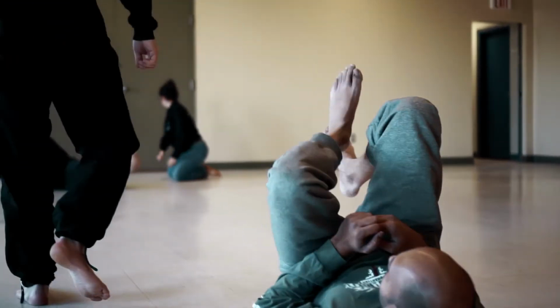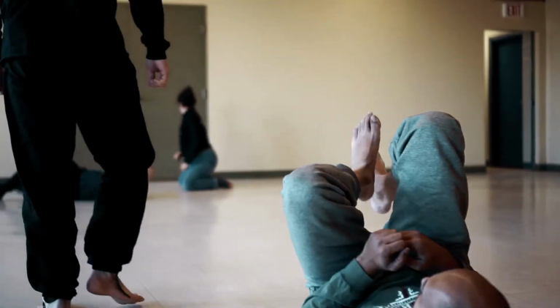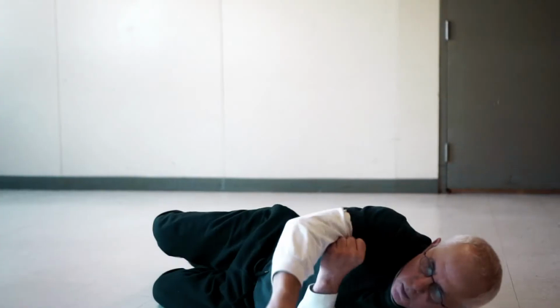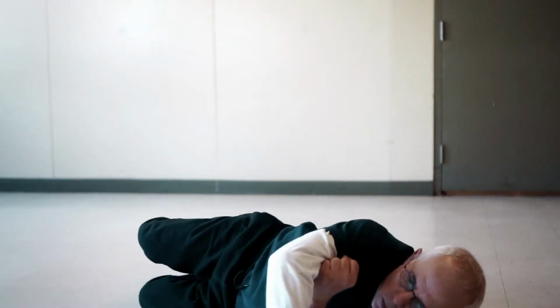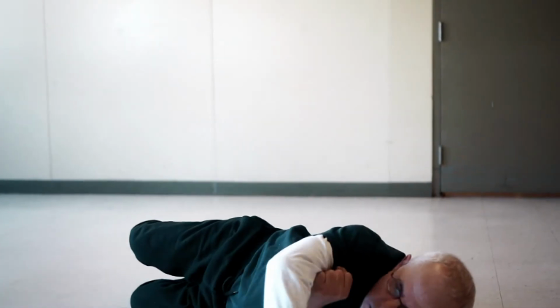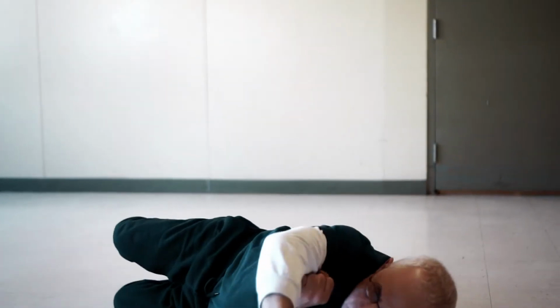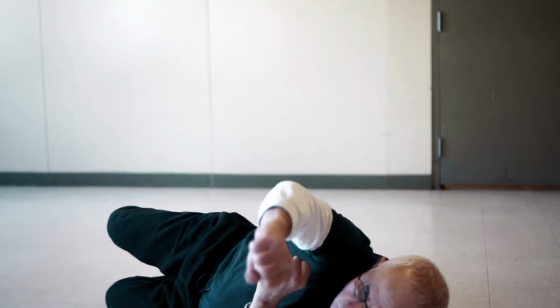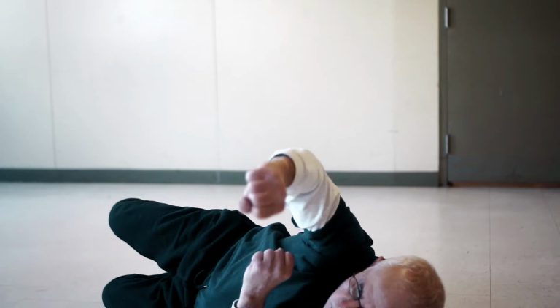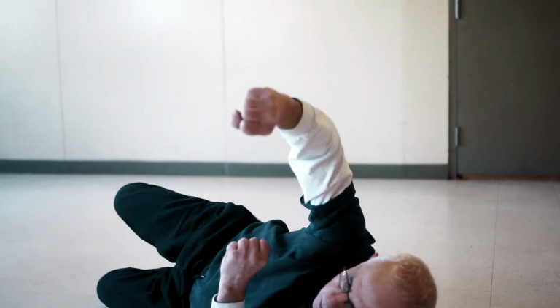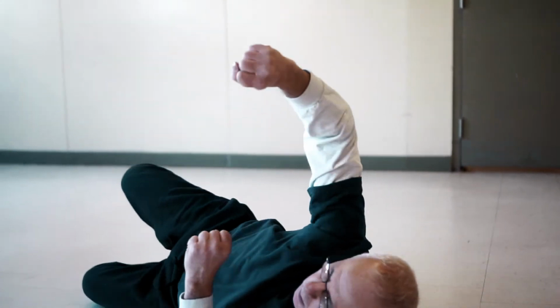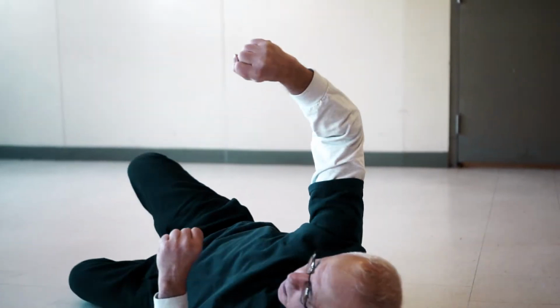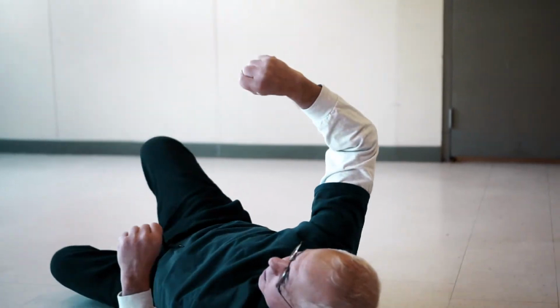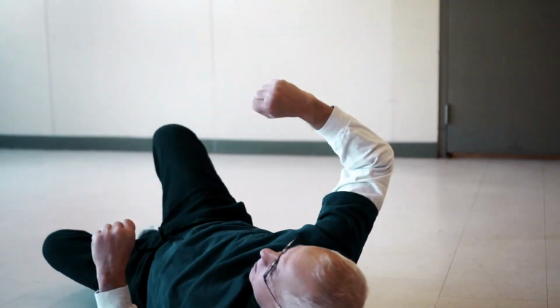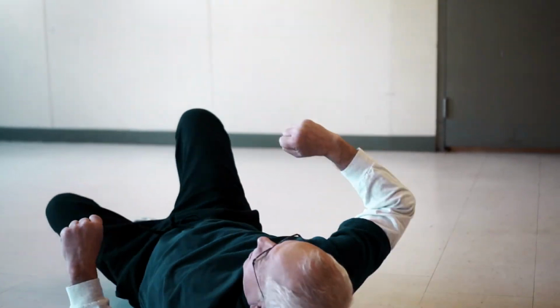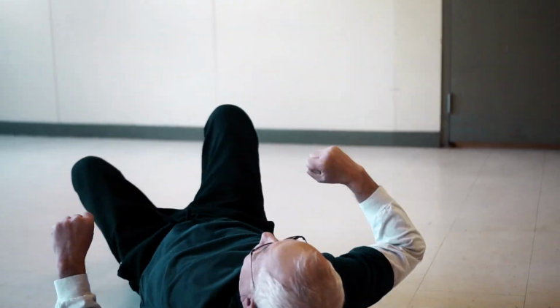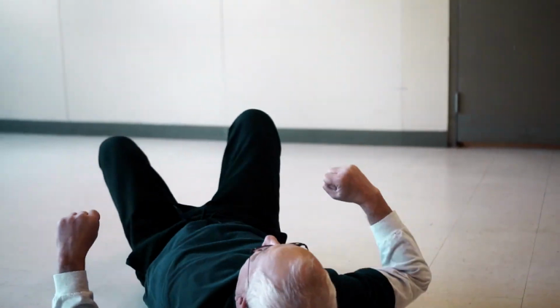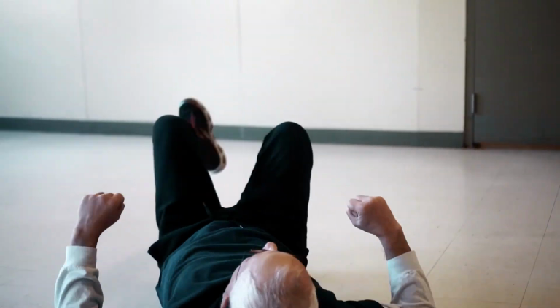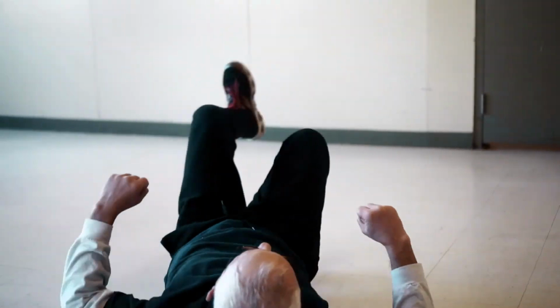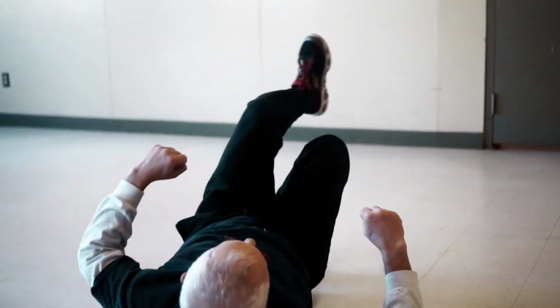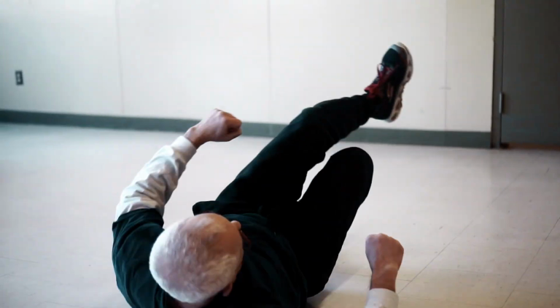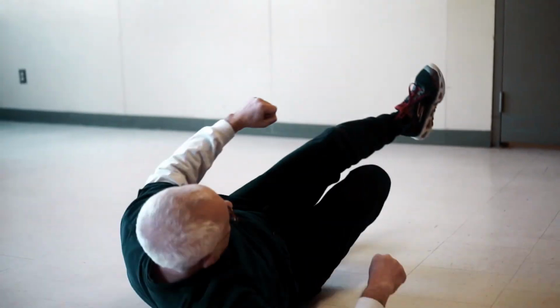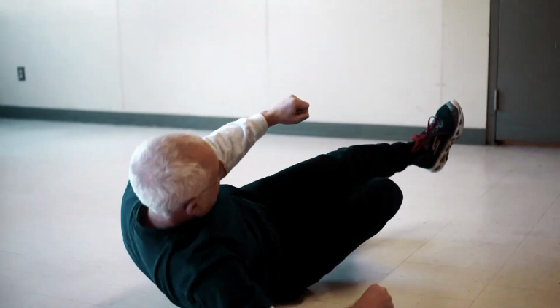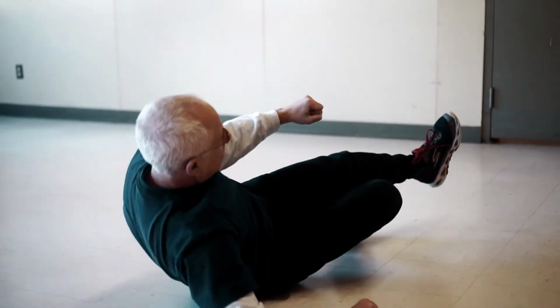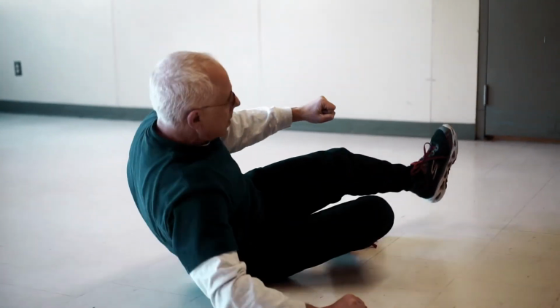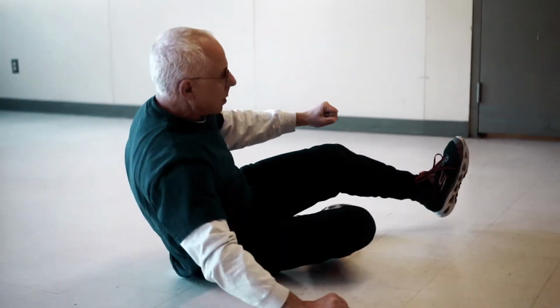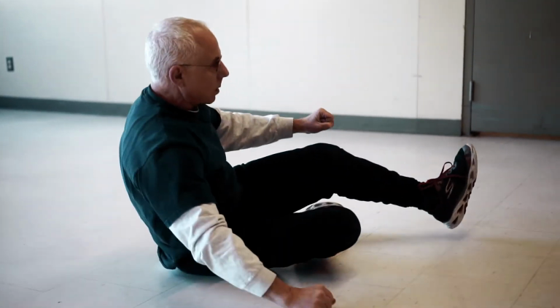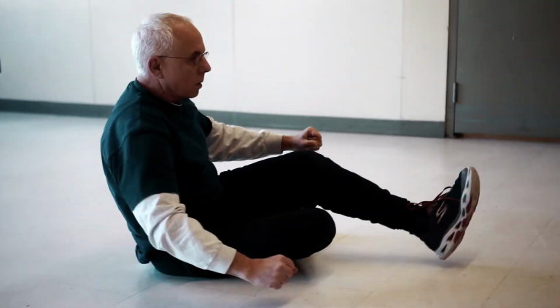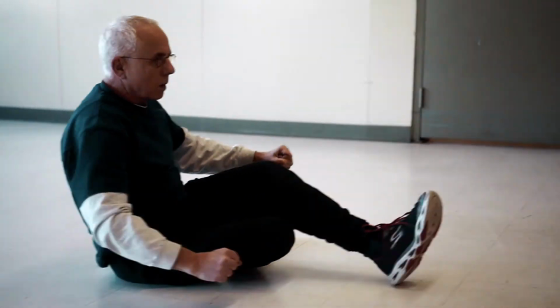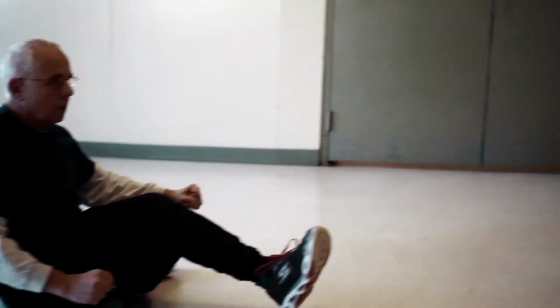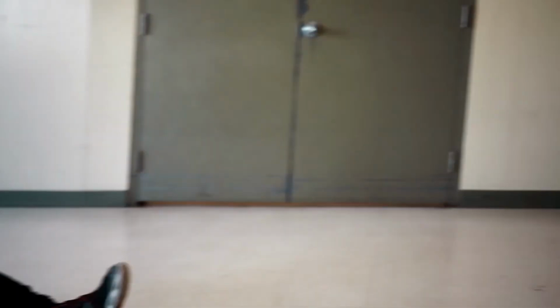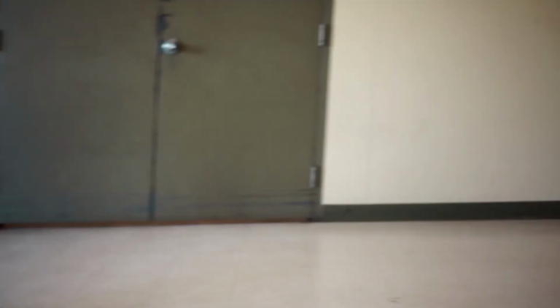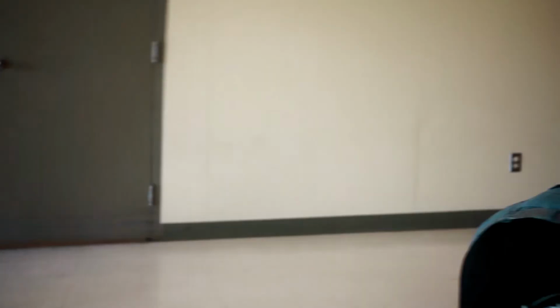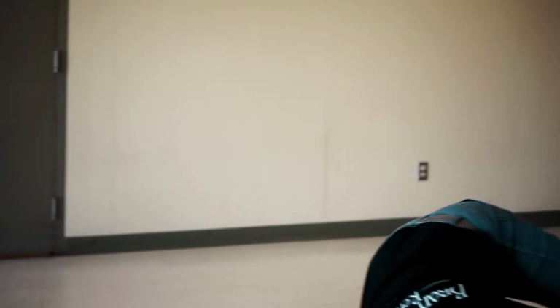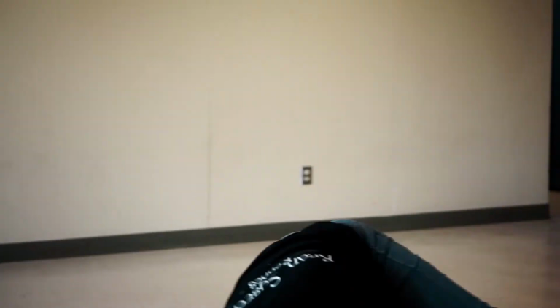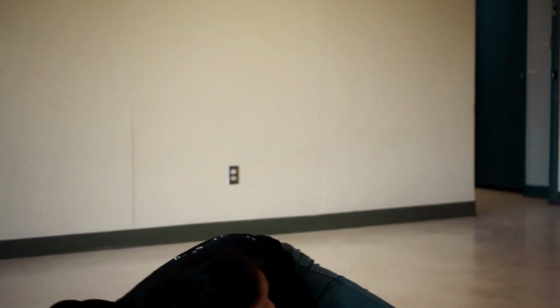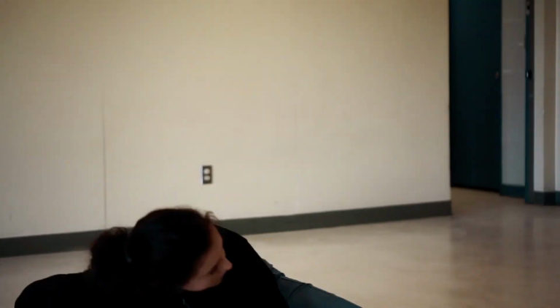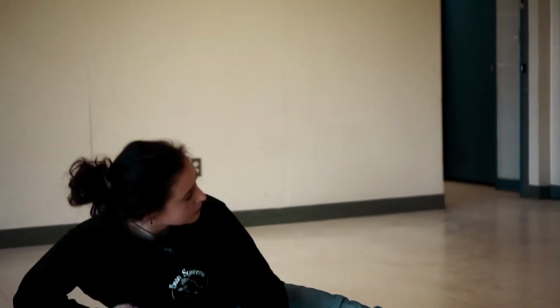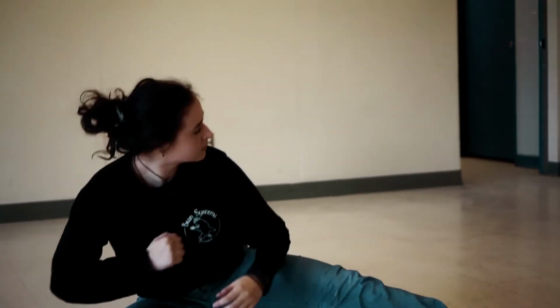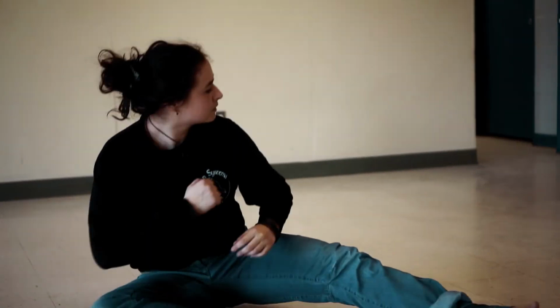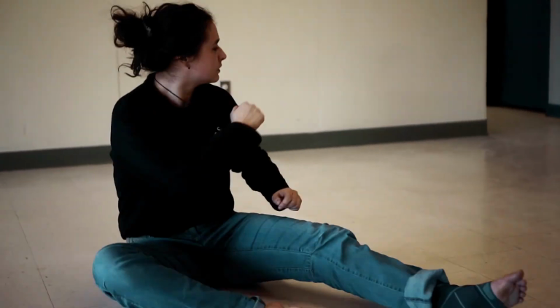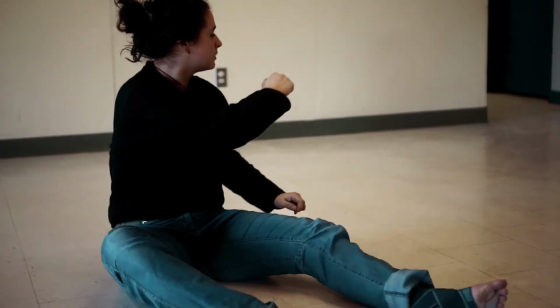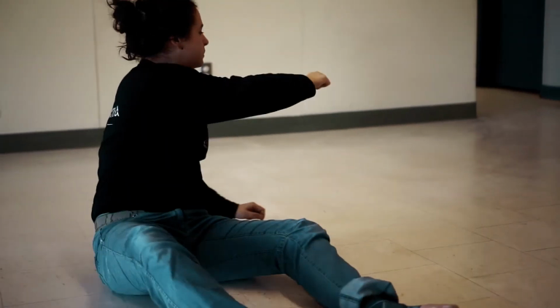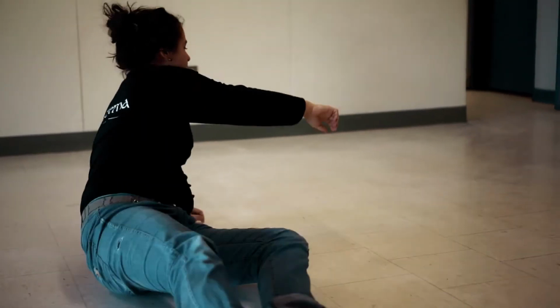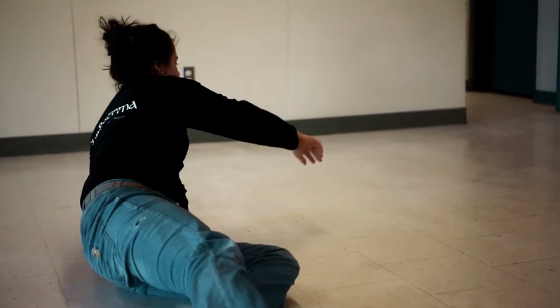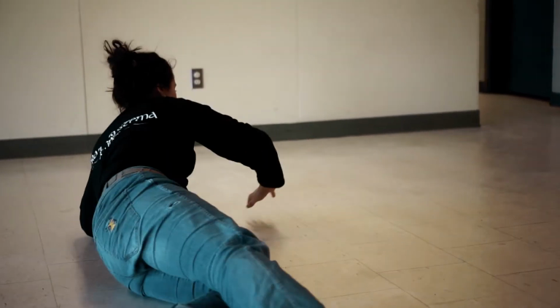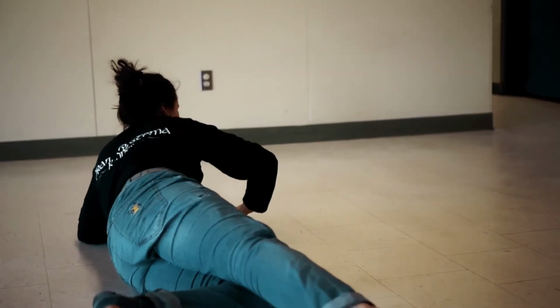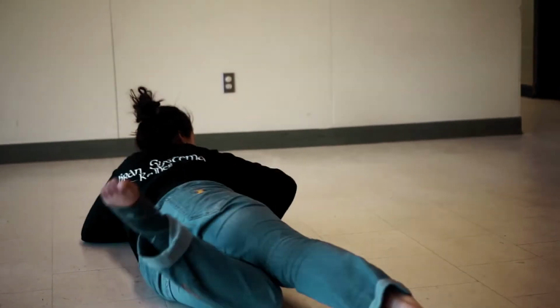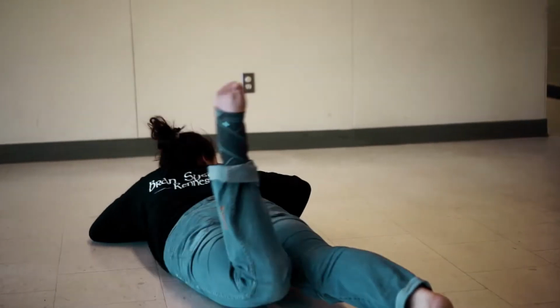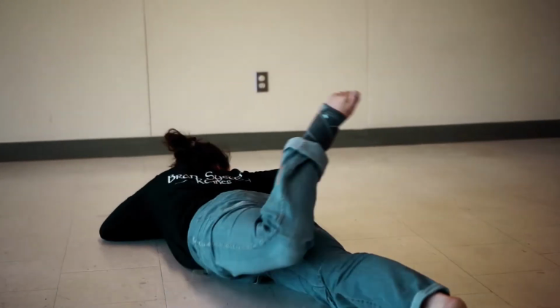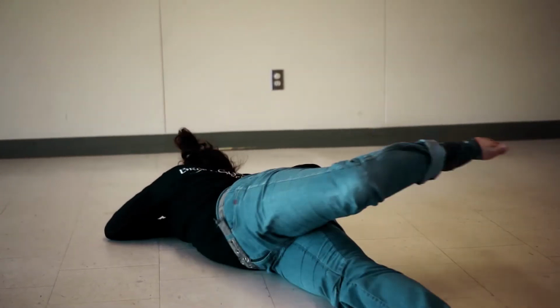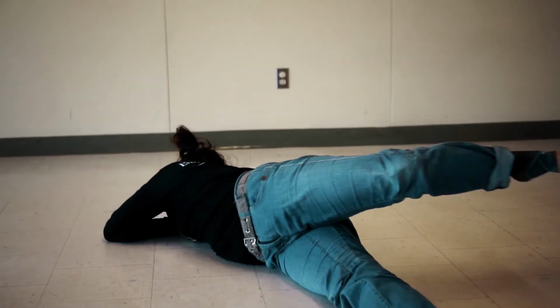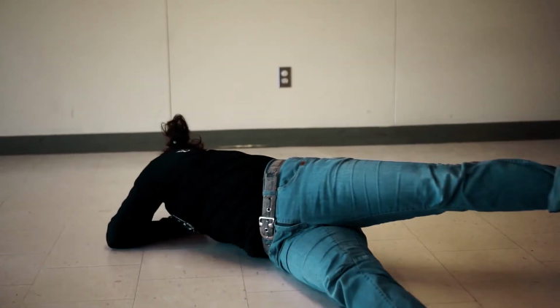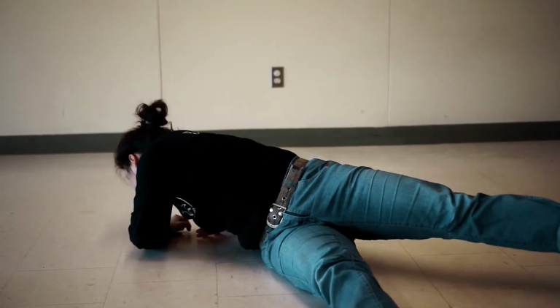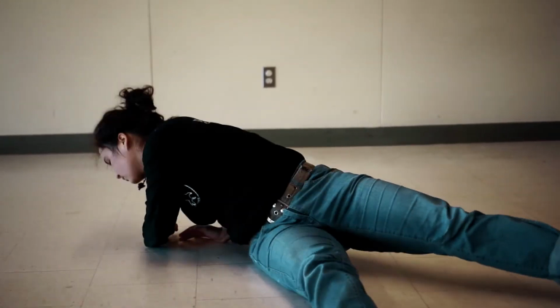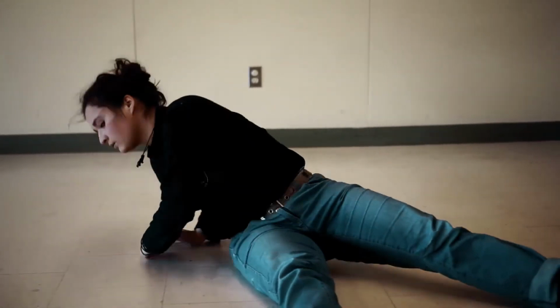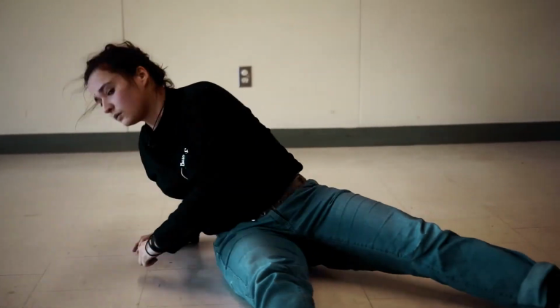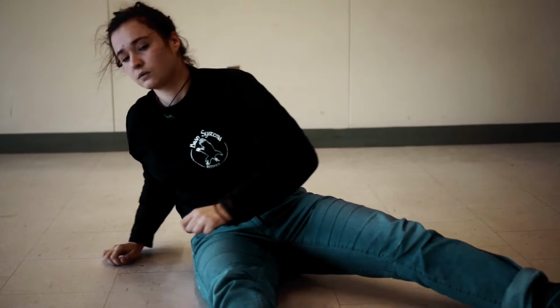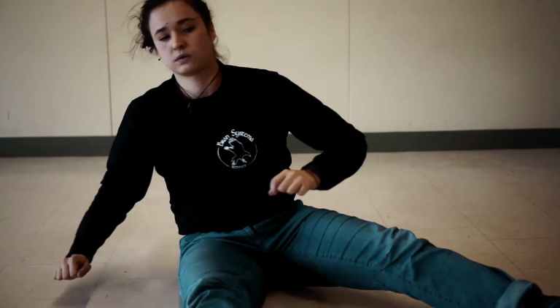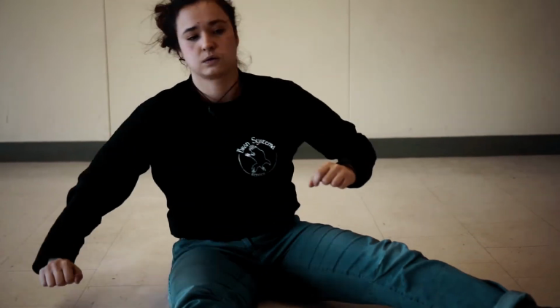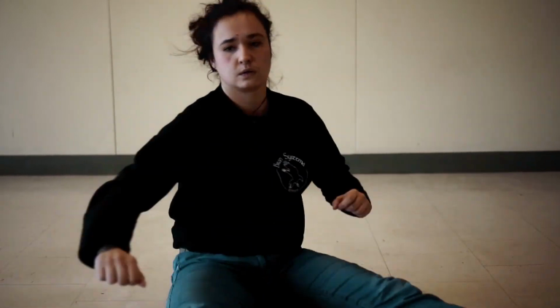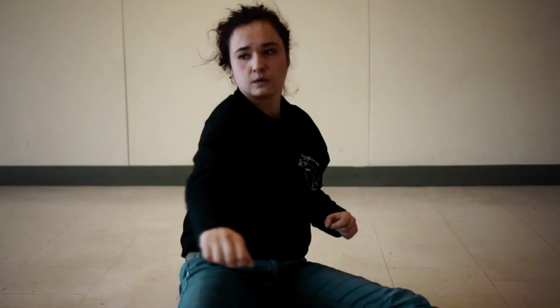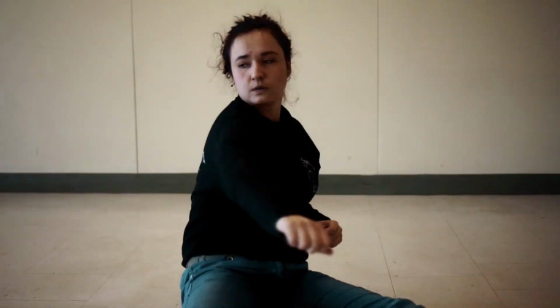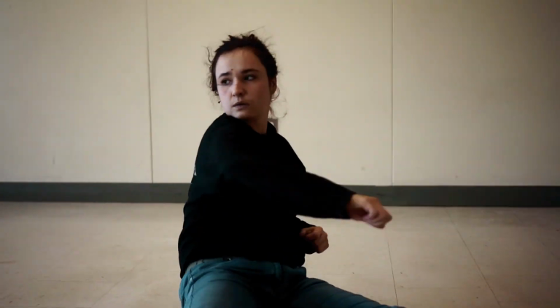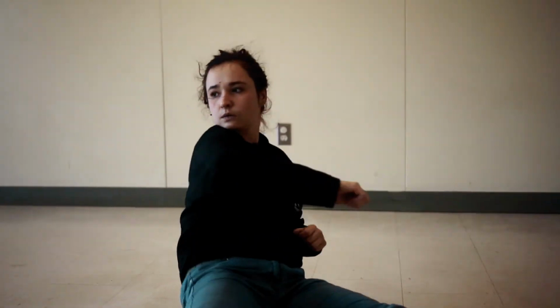Natural movements, less tension, less muscle — there's proper freedom. You should be able to do more energy and more power.